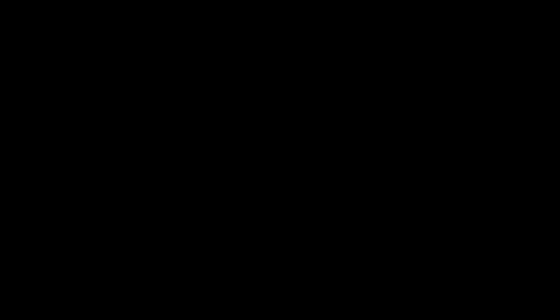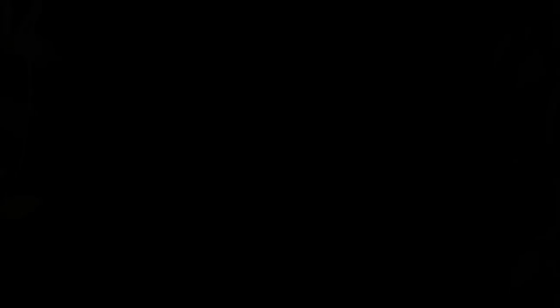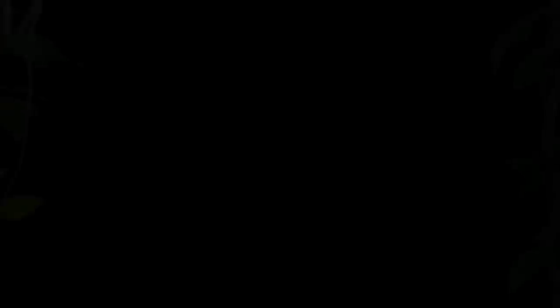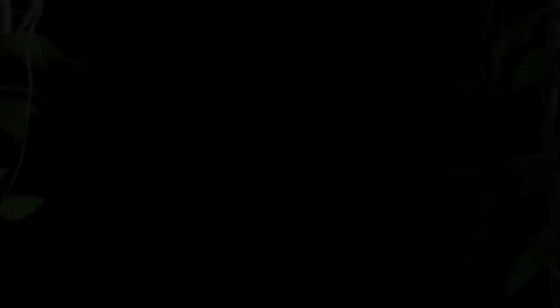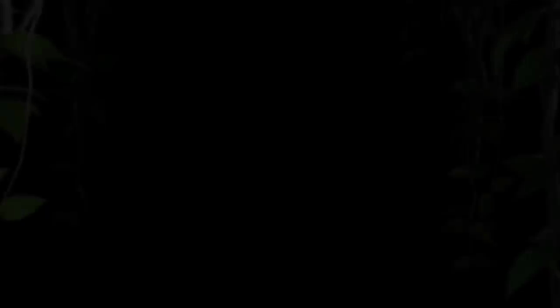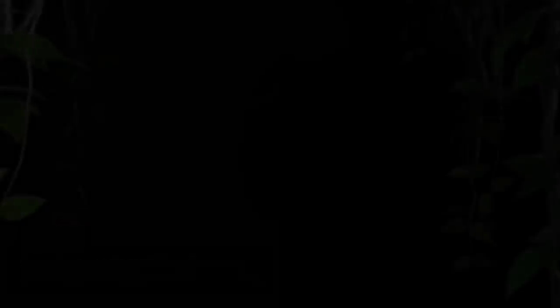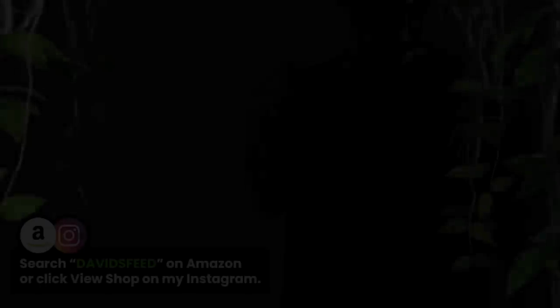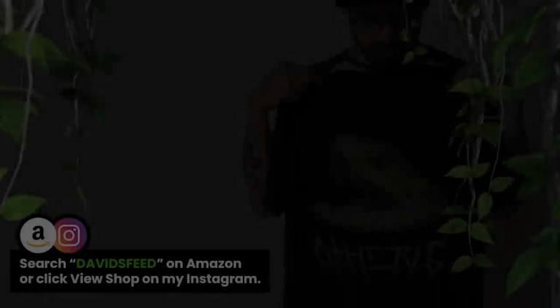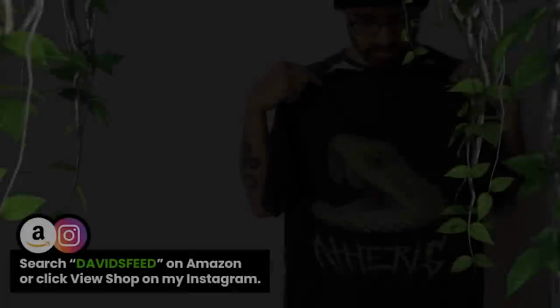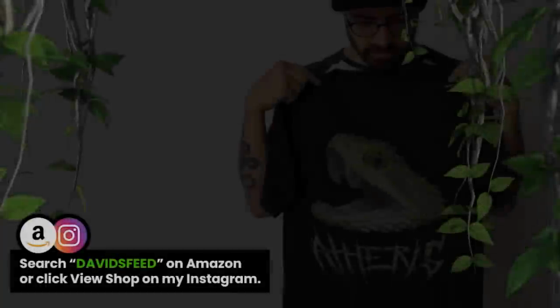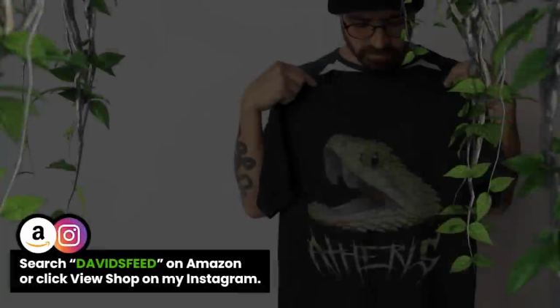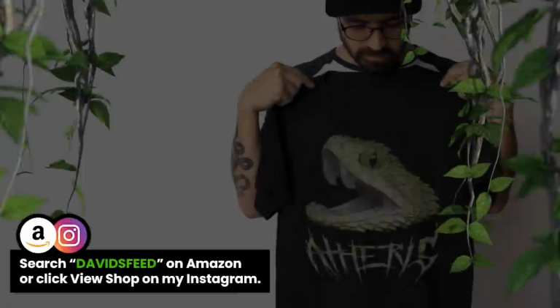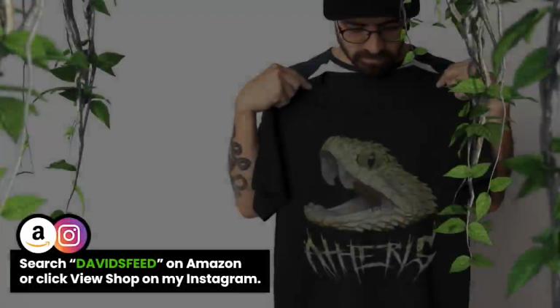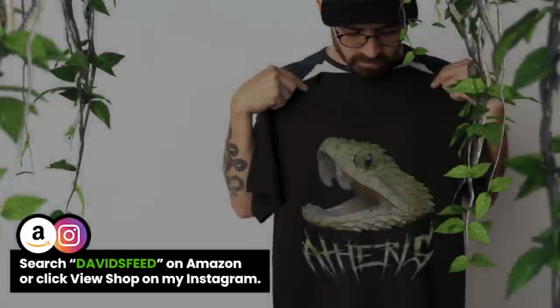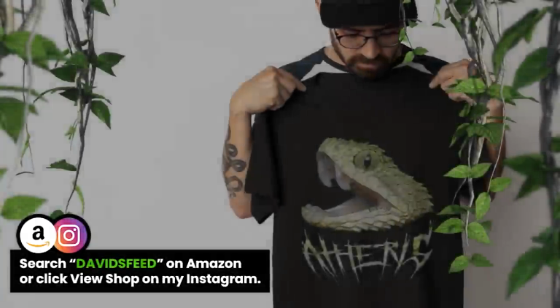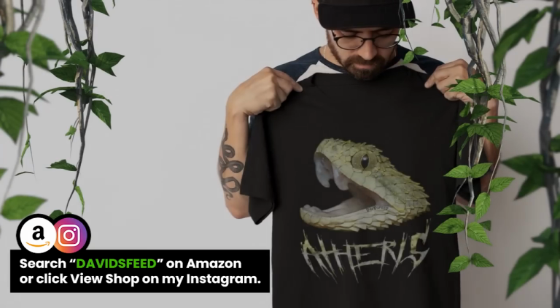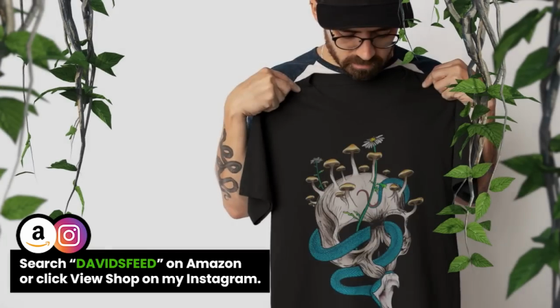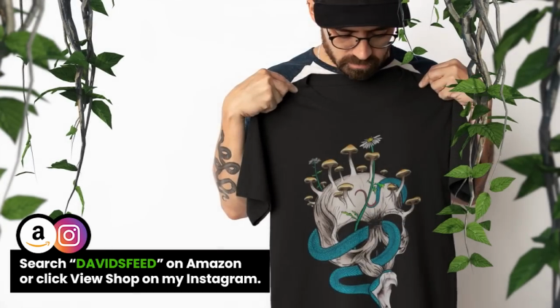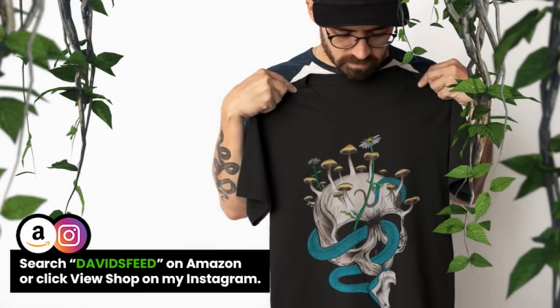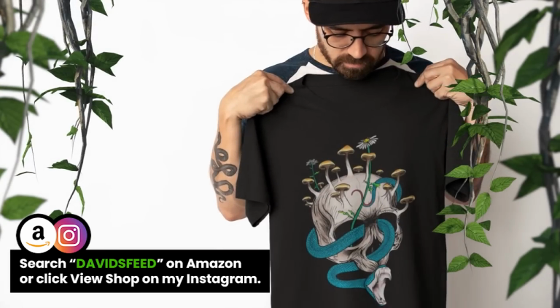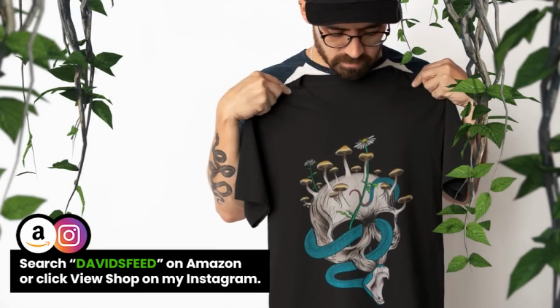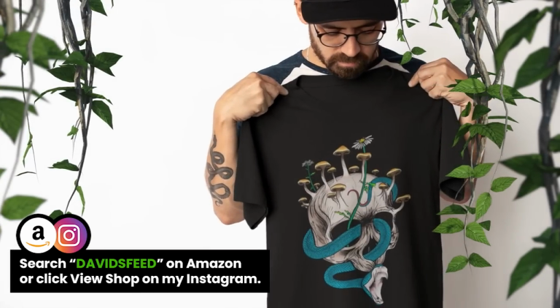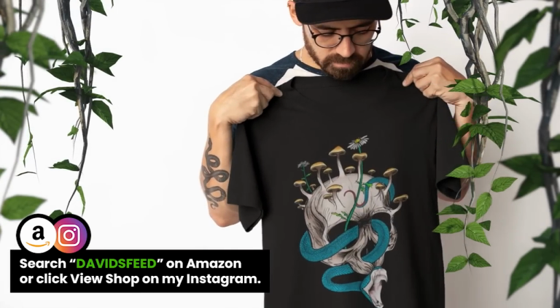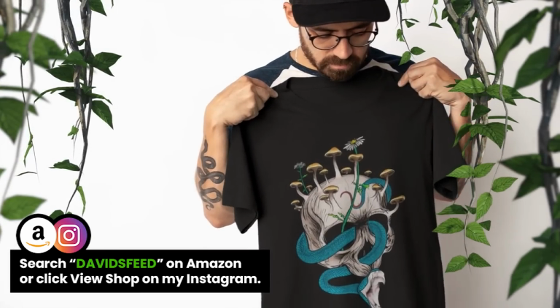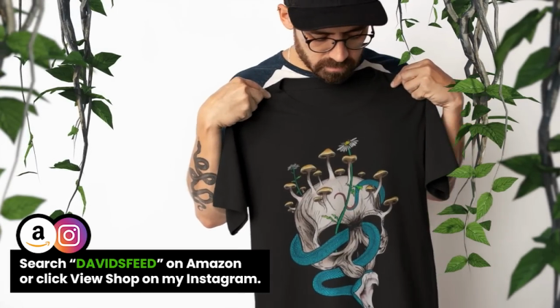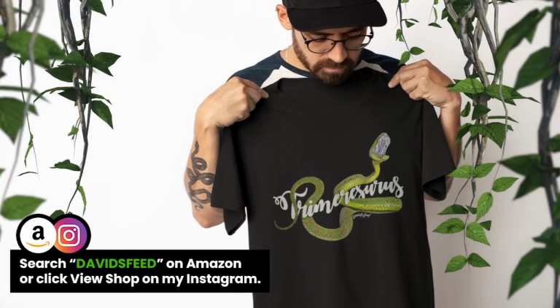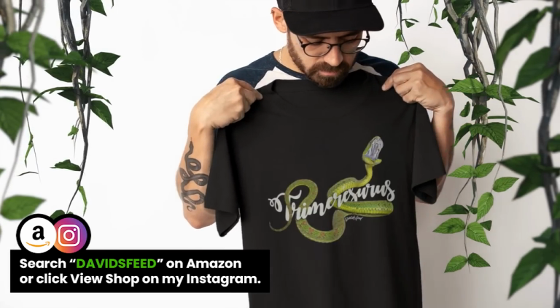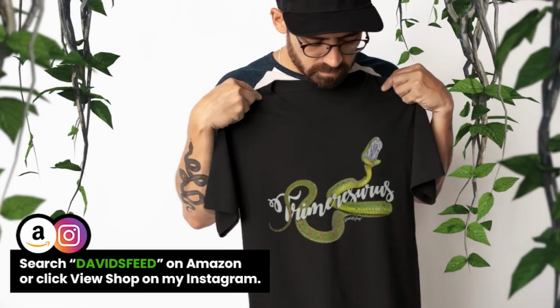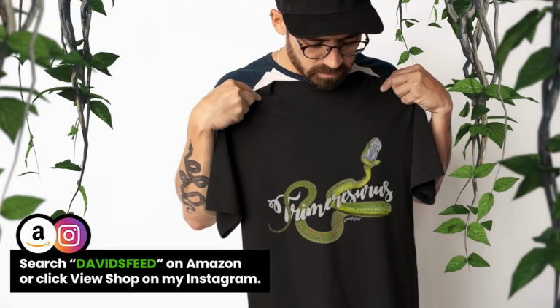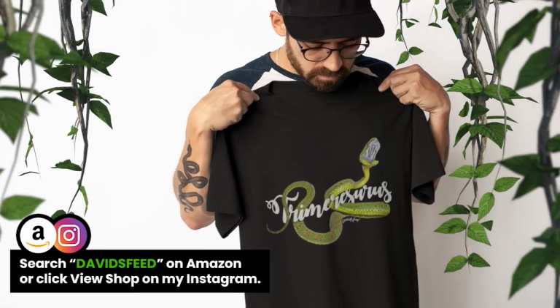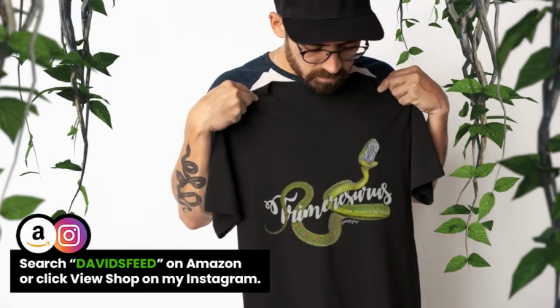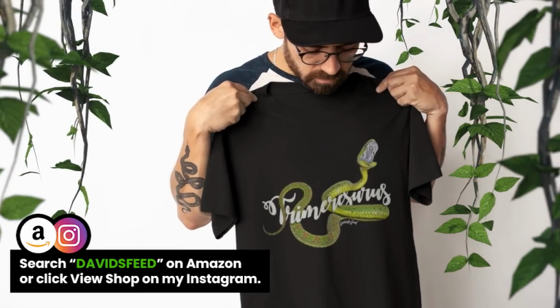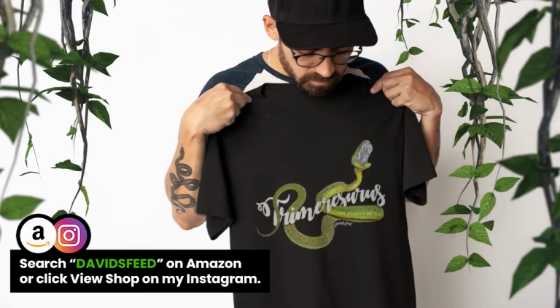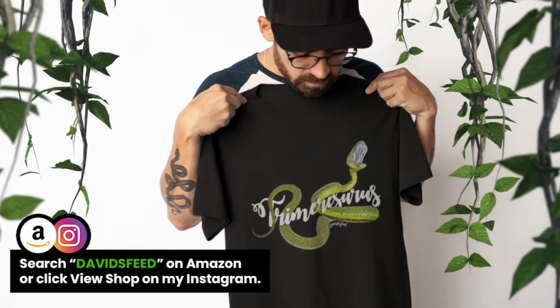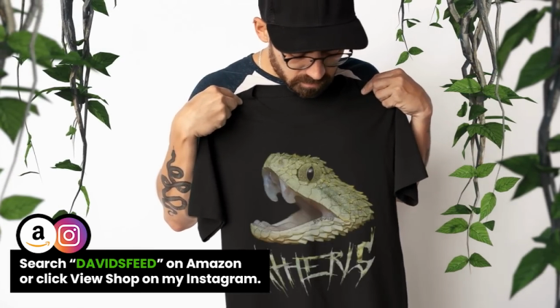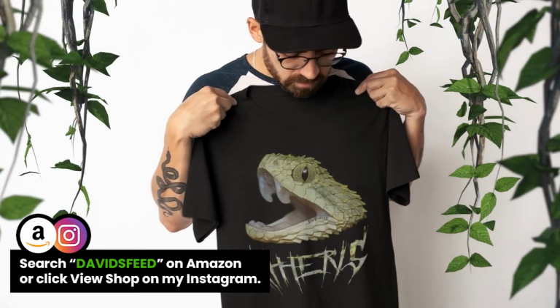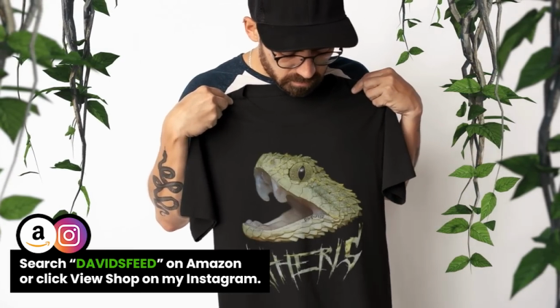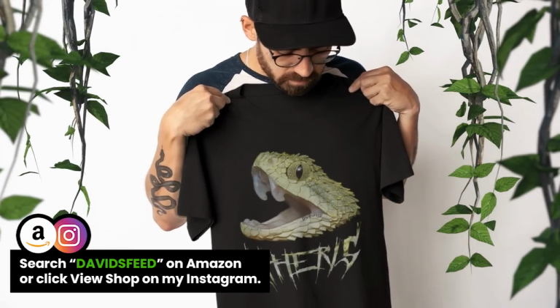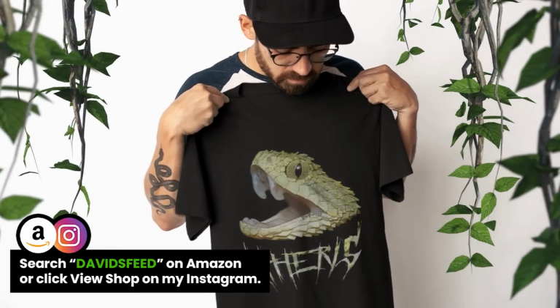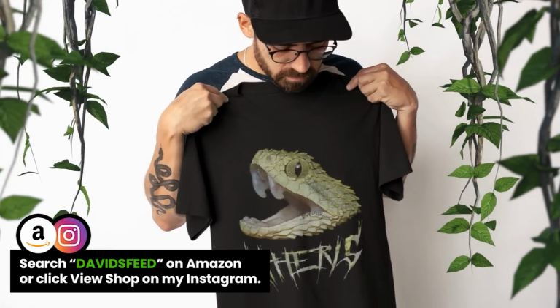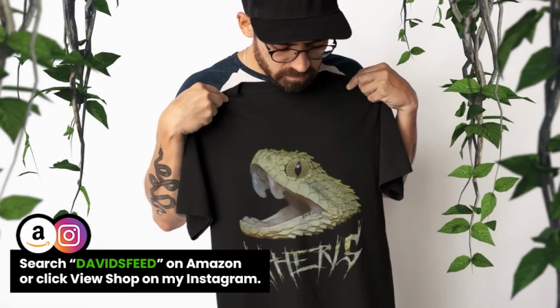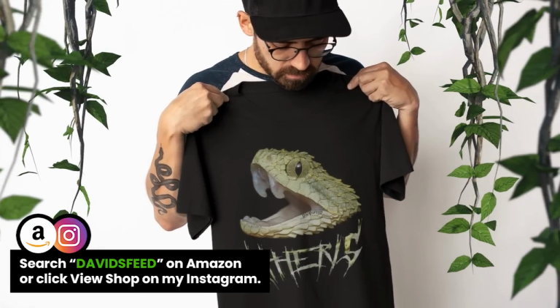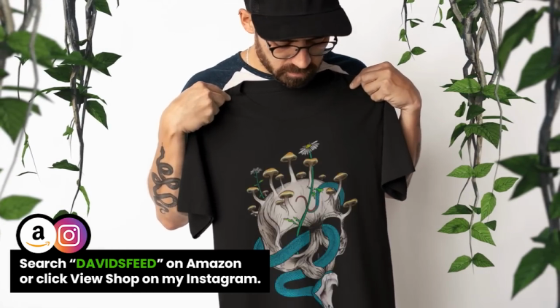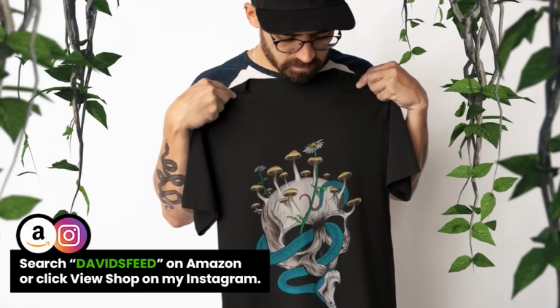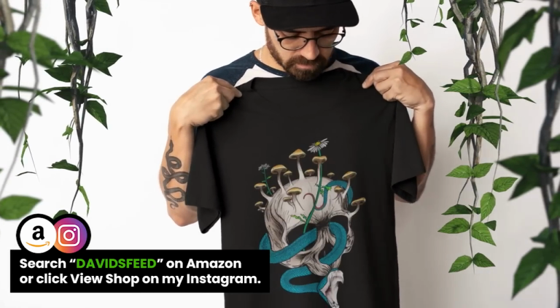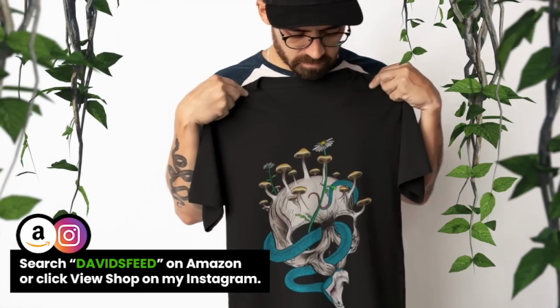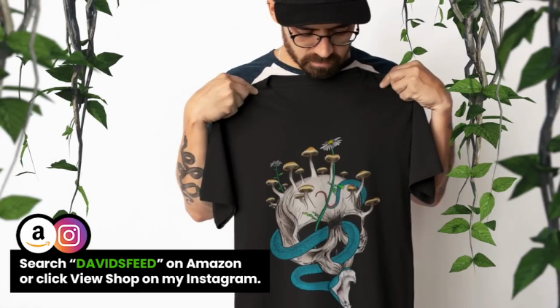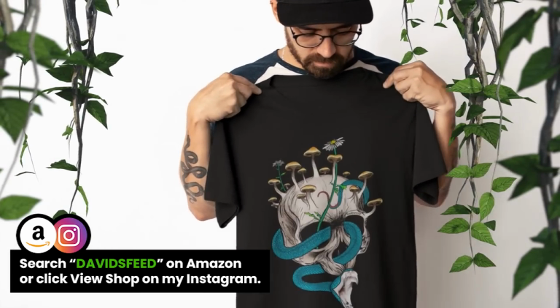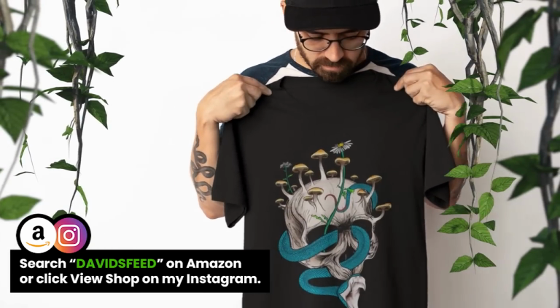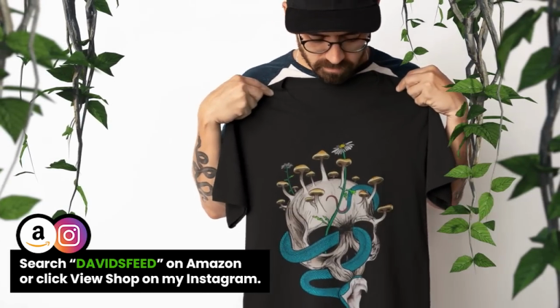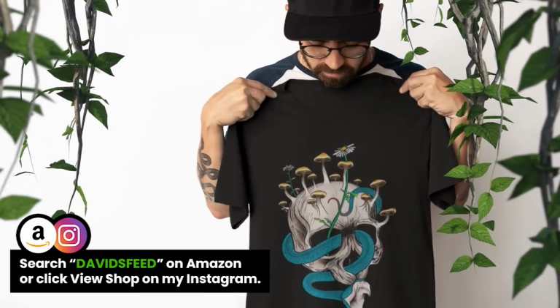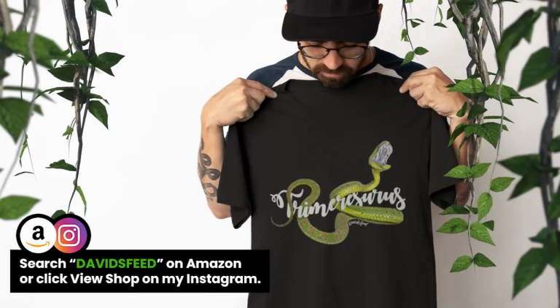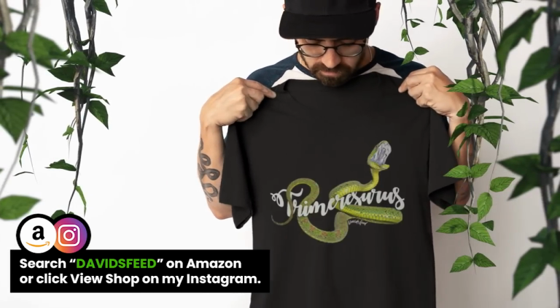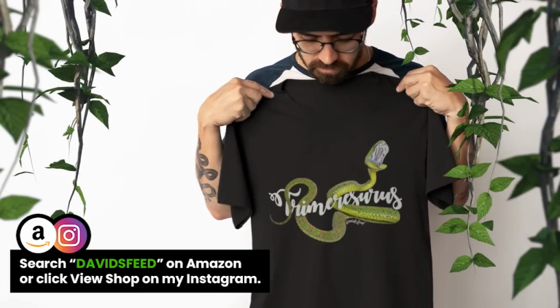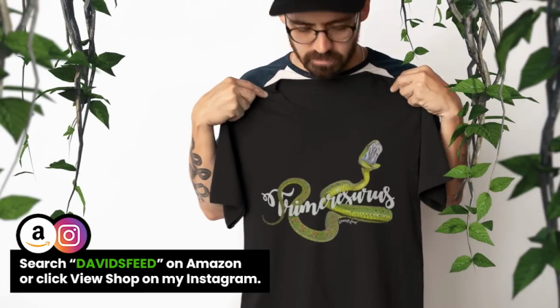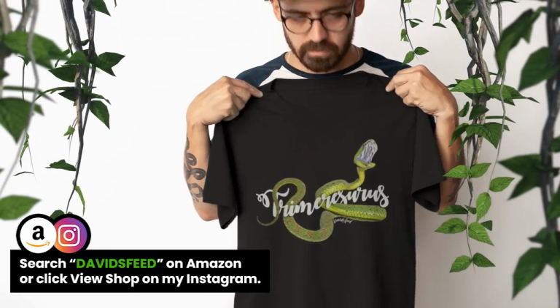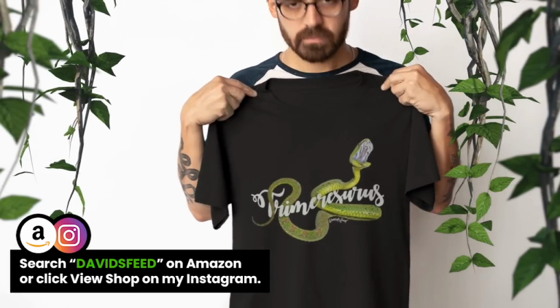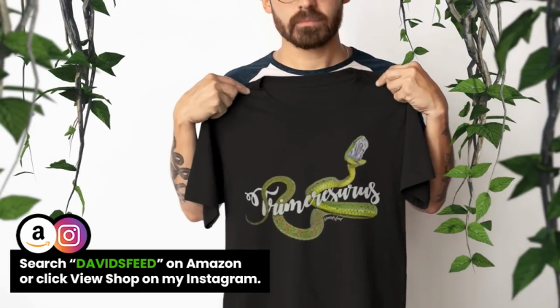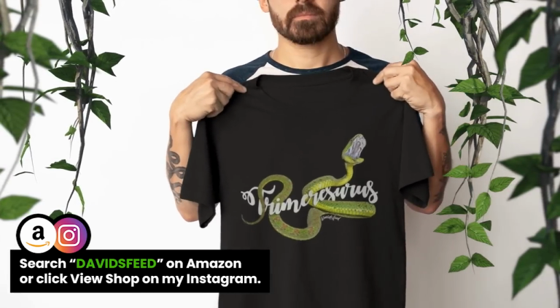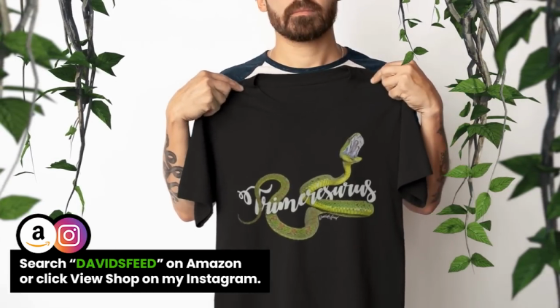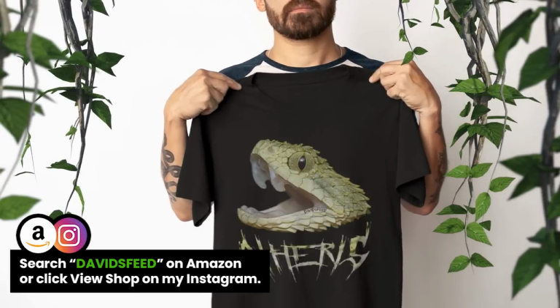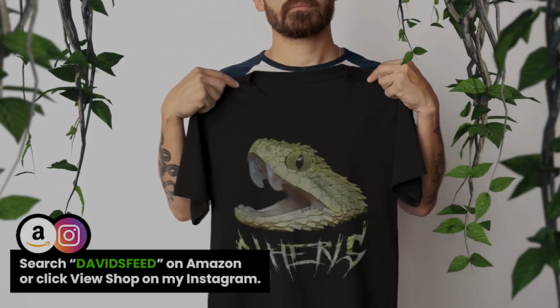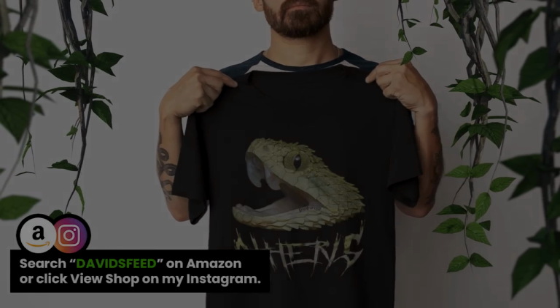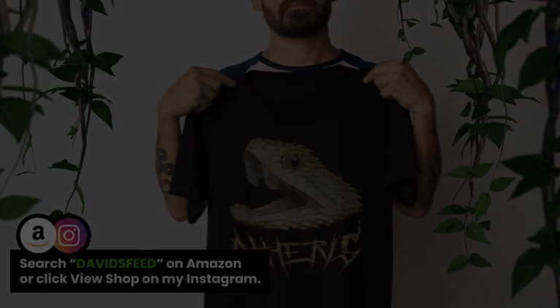If you'd like to support me and my channel further, you can always pick up some of my merch or check out my Patreon. Links to that will be down below. Till next time.